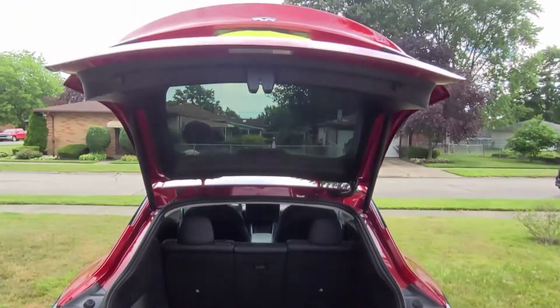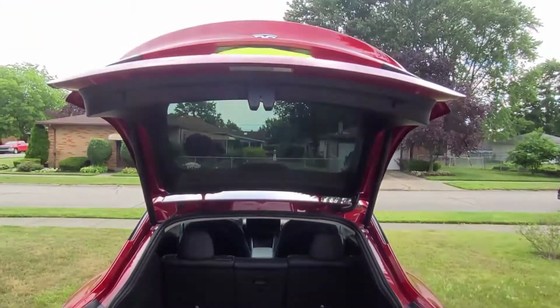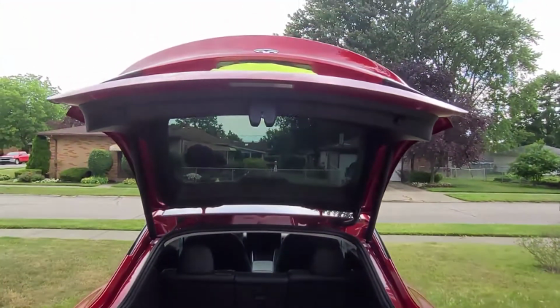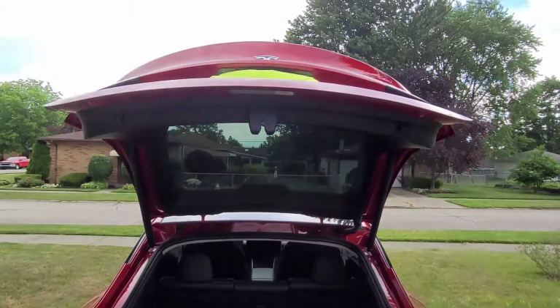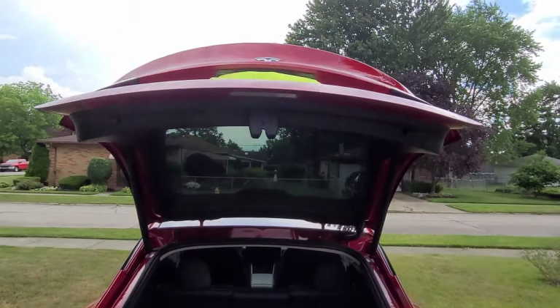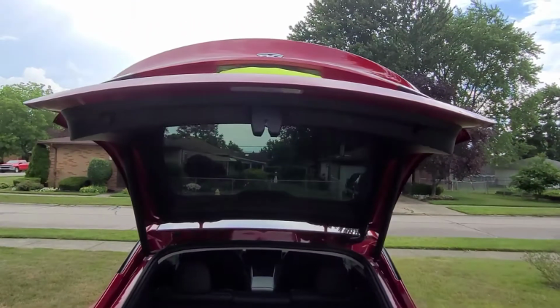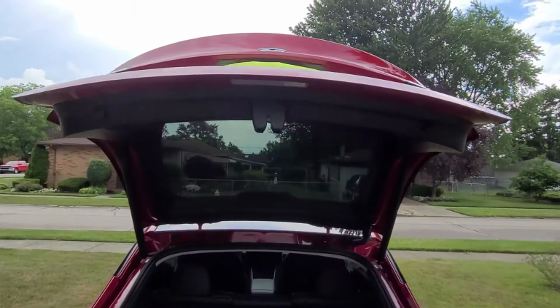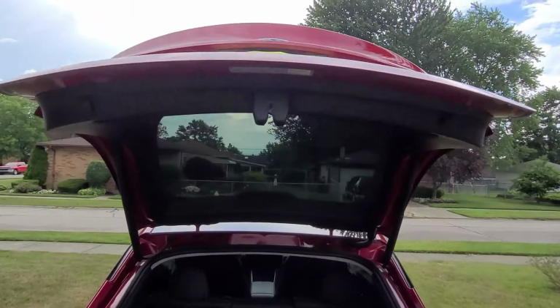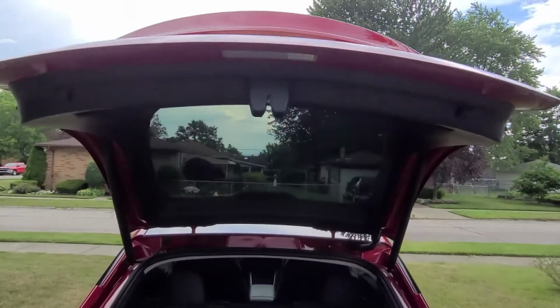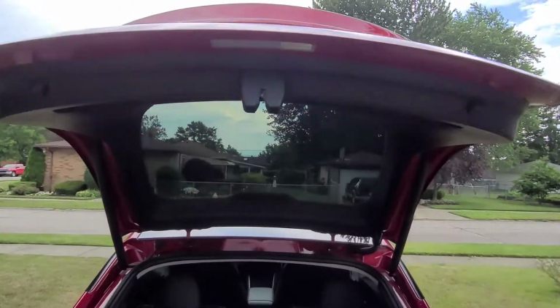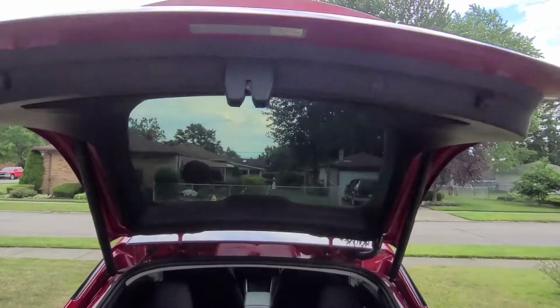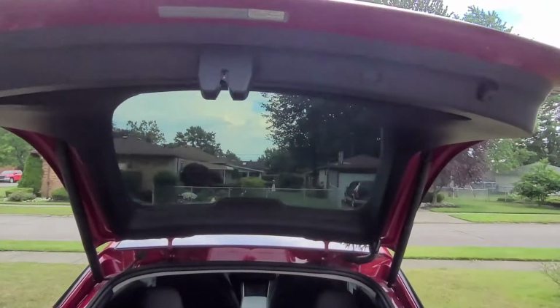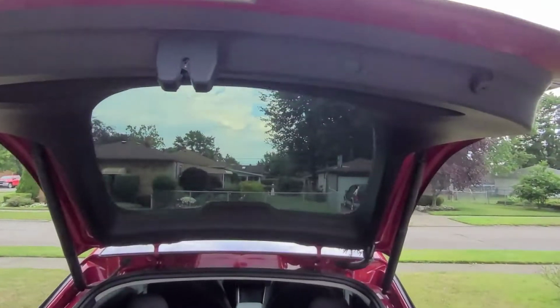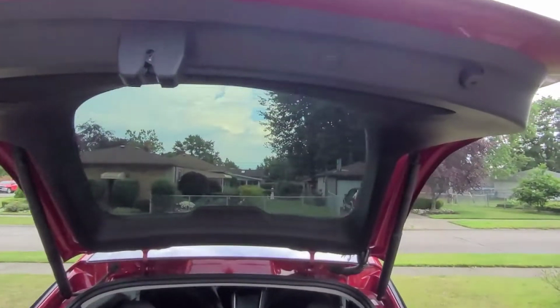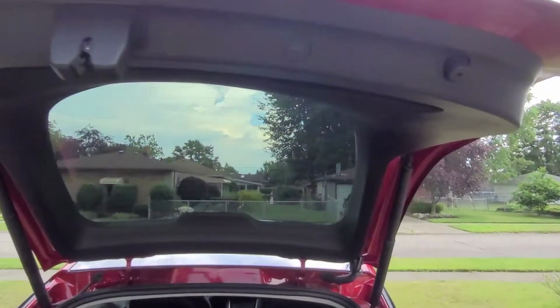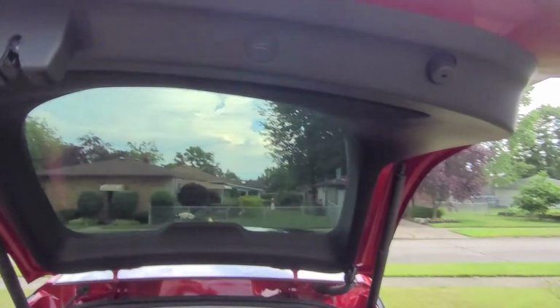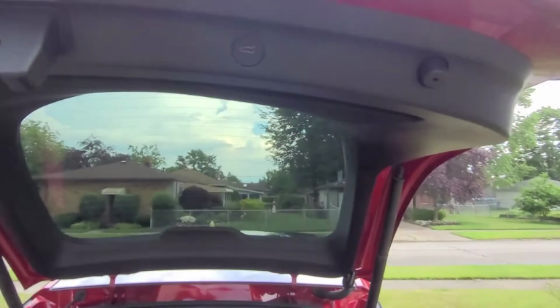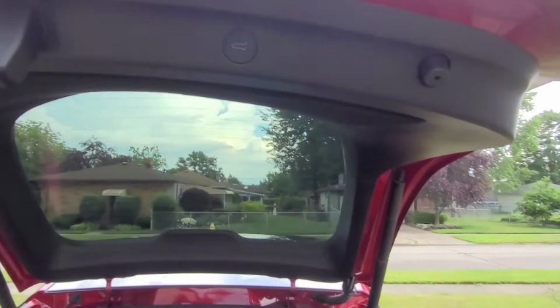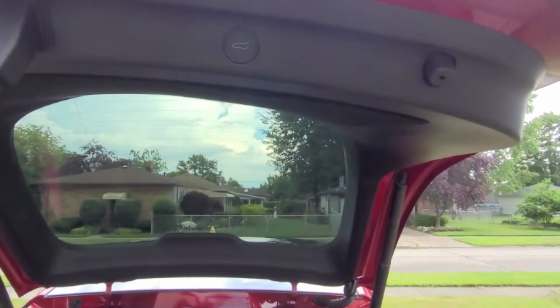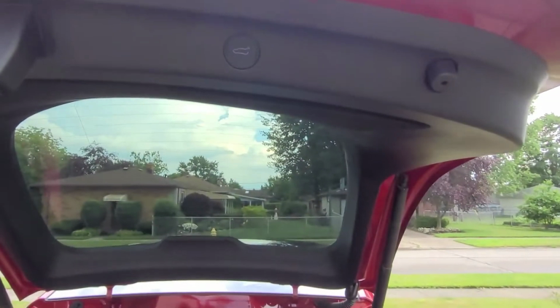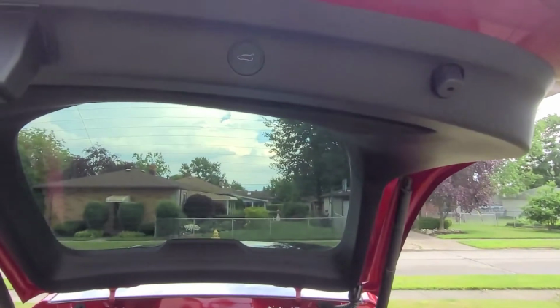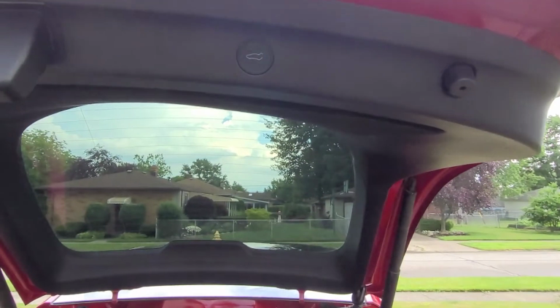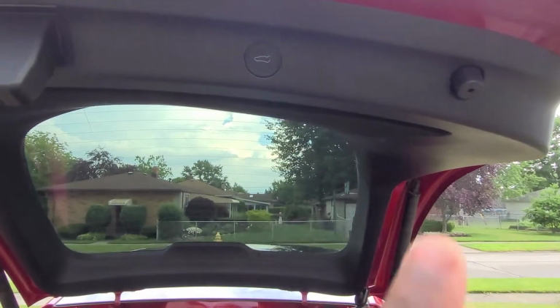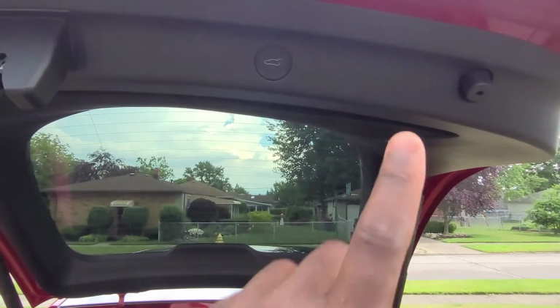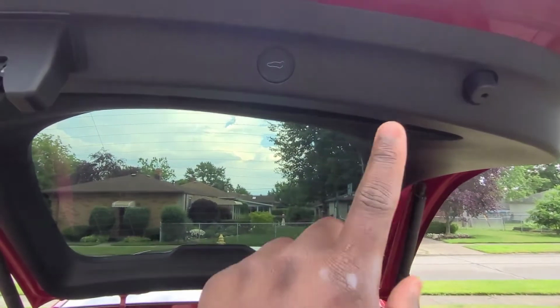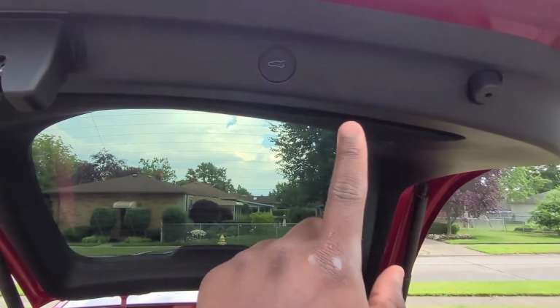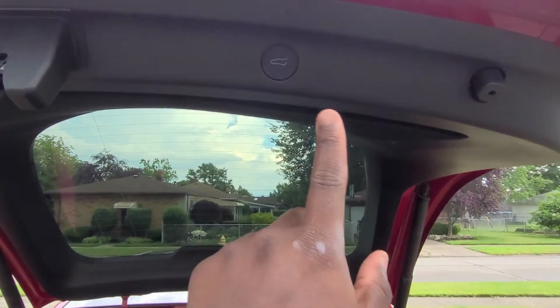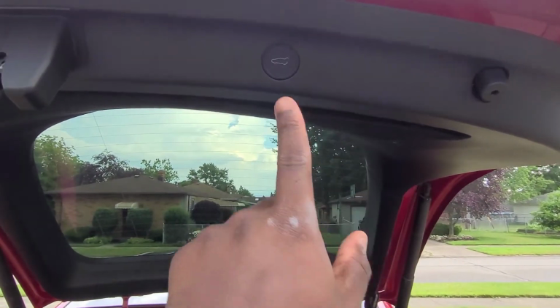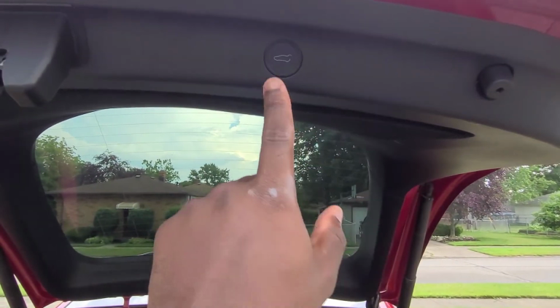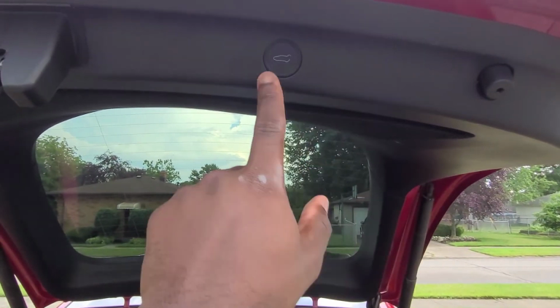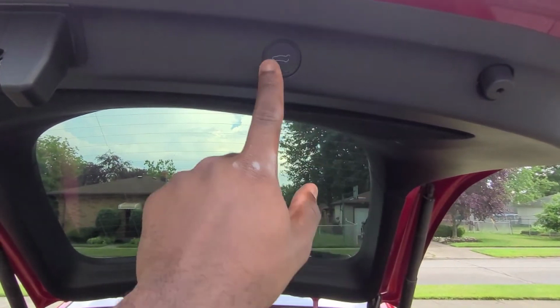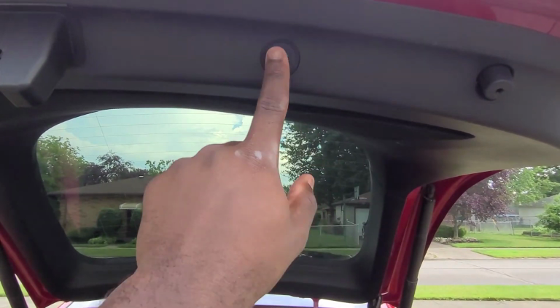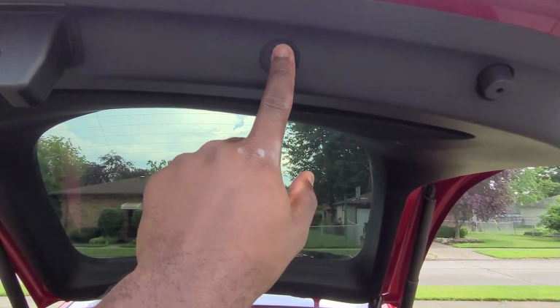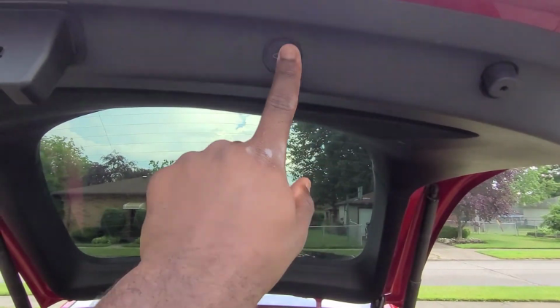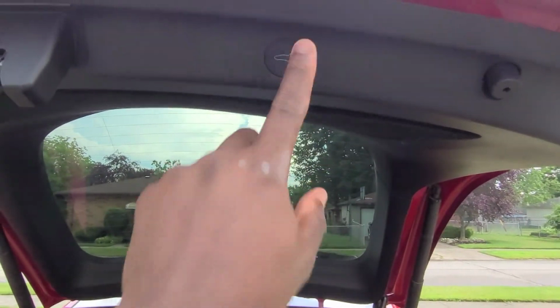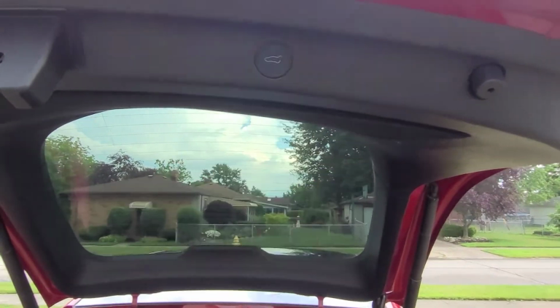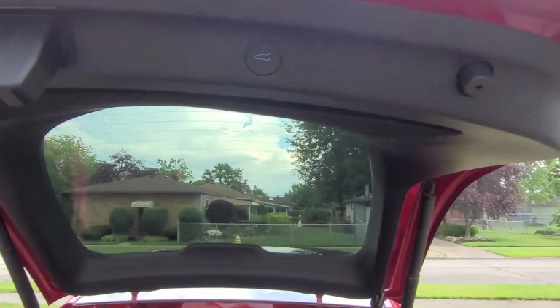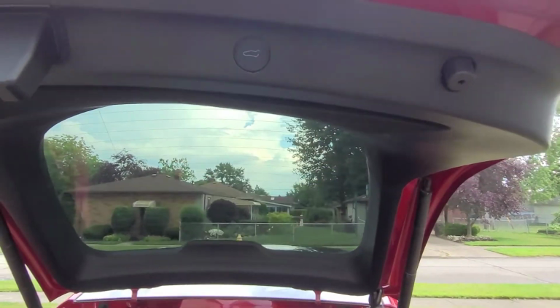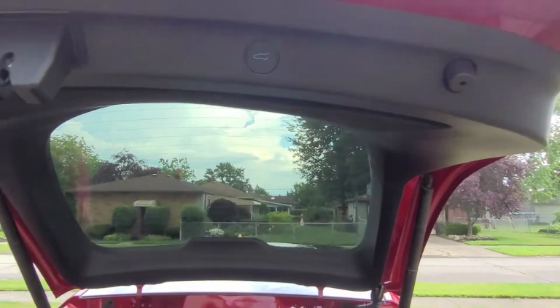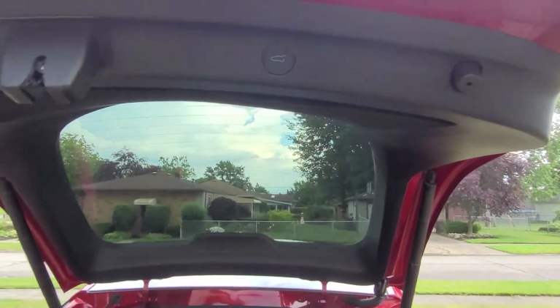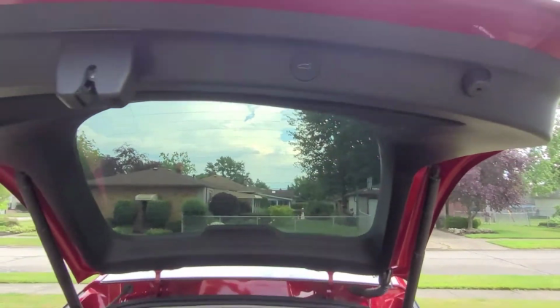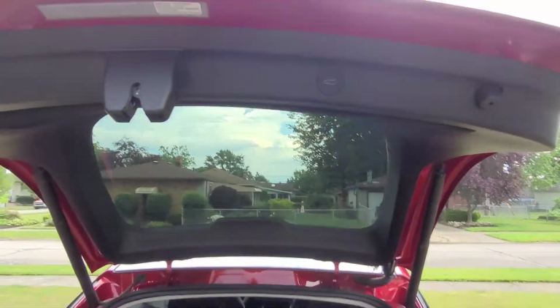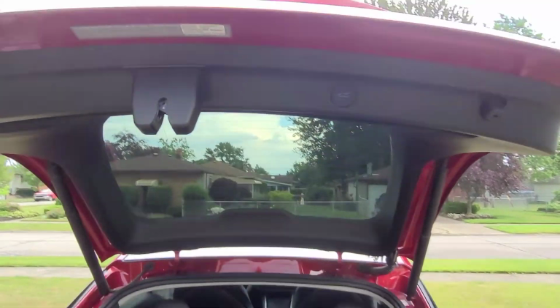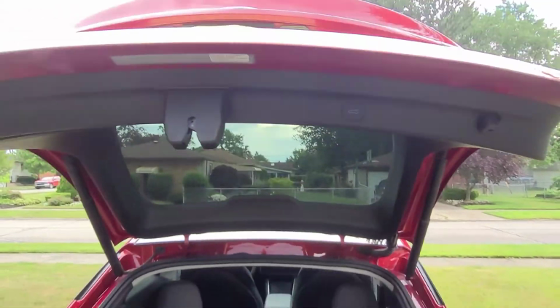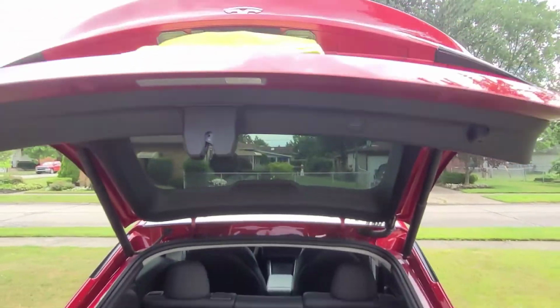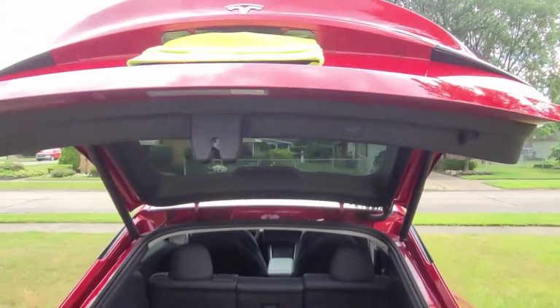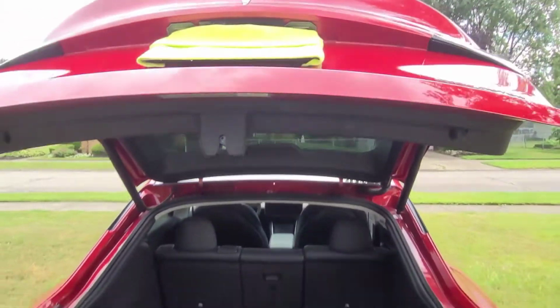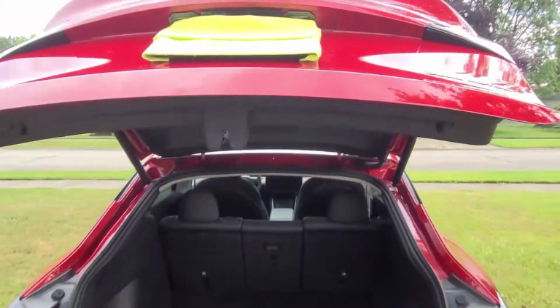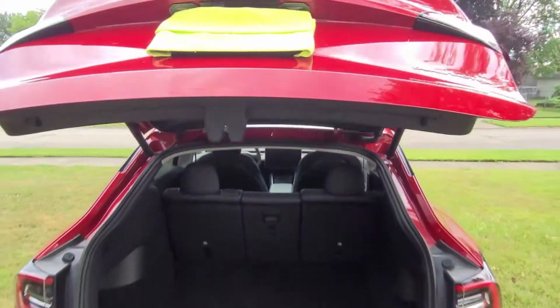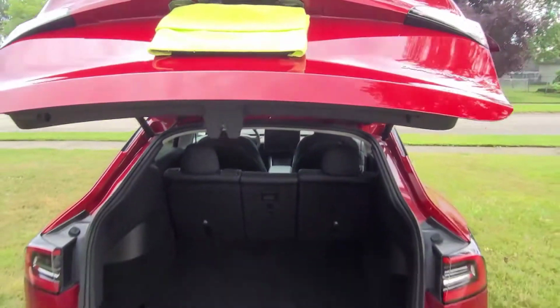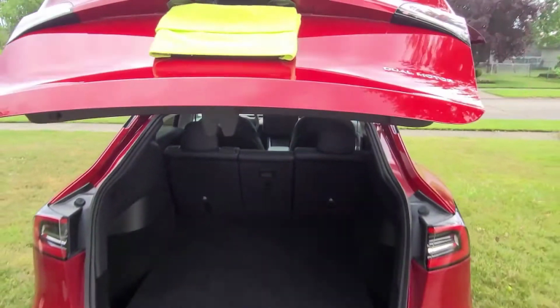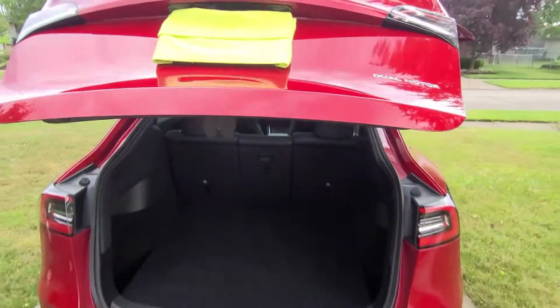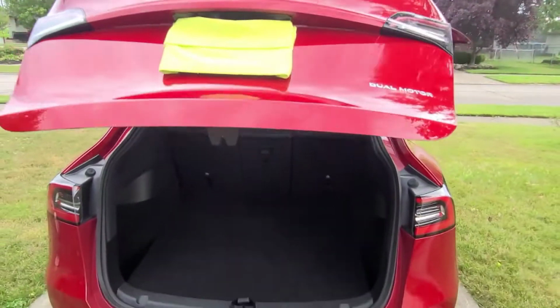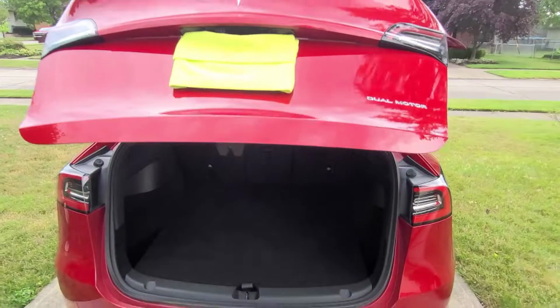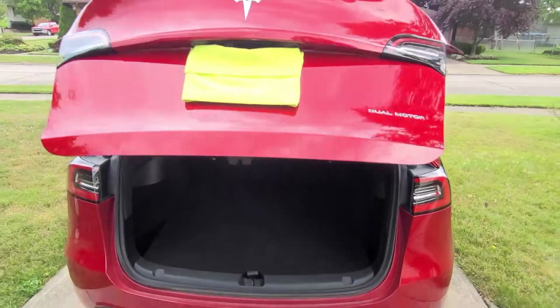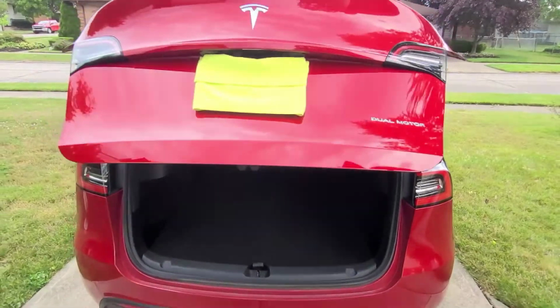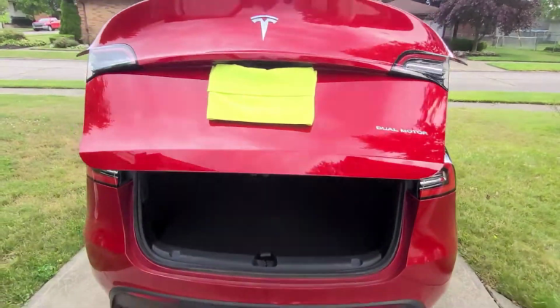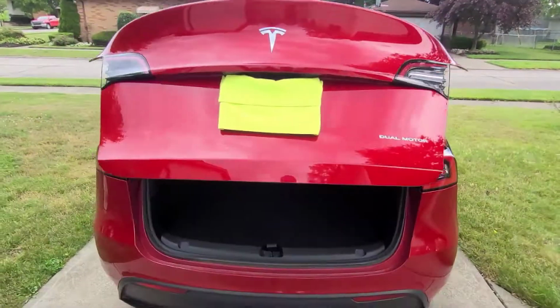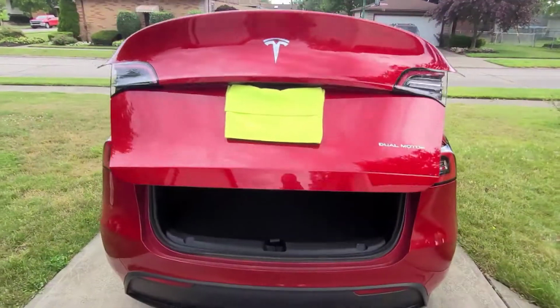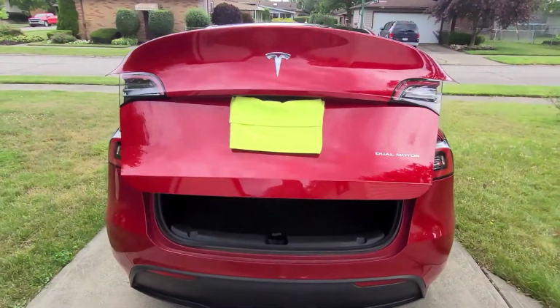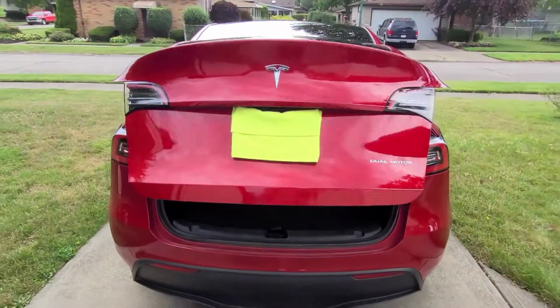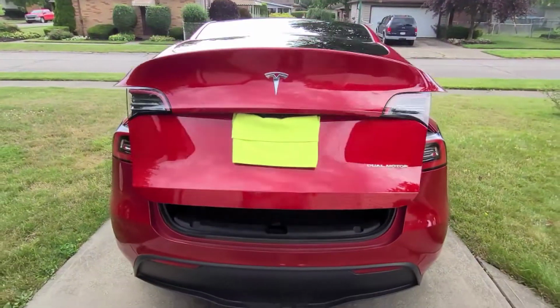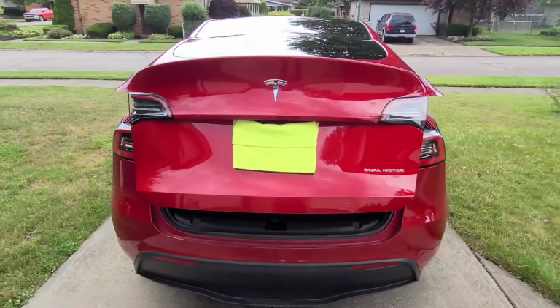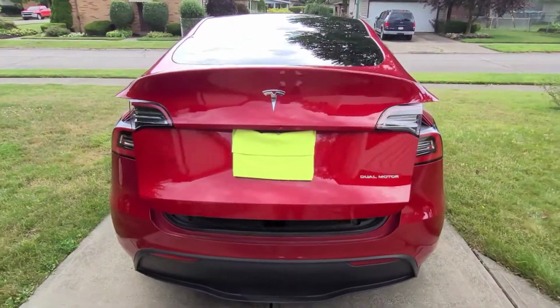Up top there's a button that you press, and once you press it, it closes the hatch.